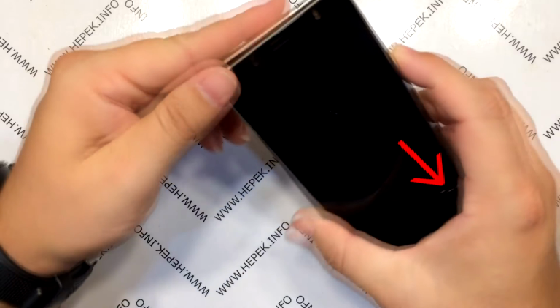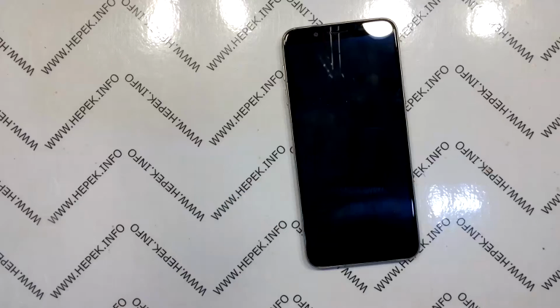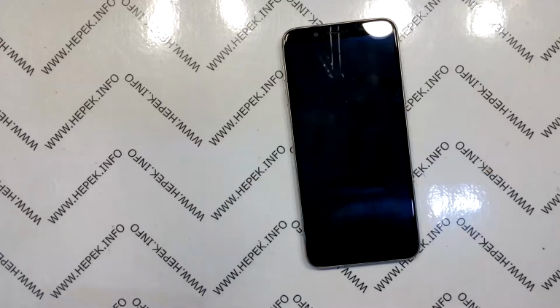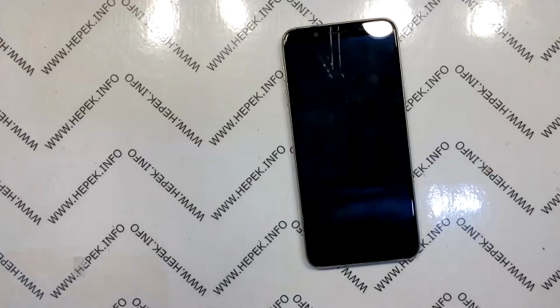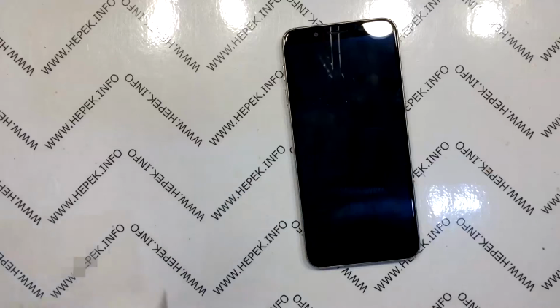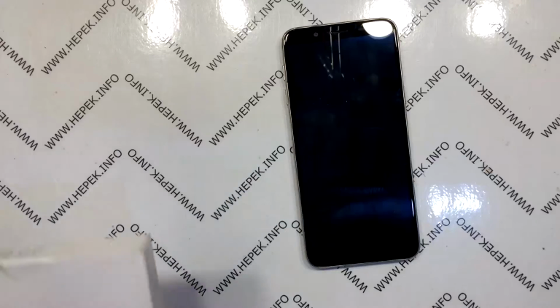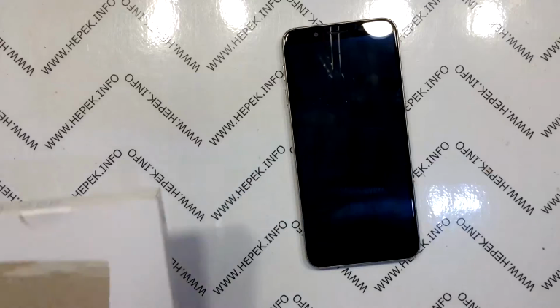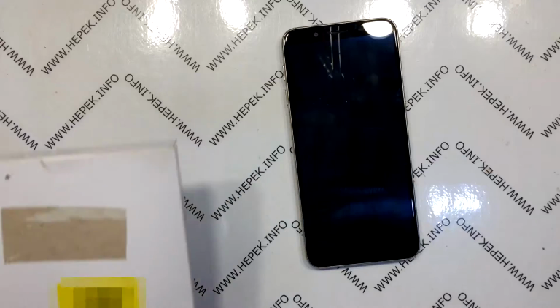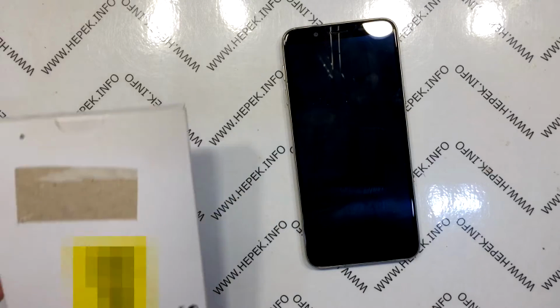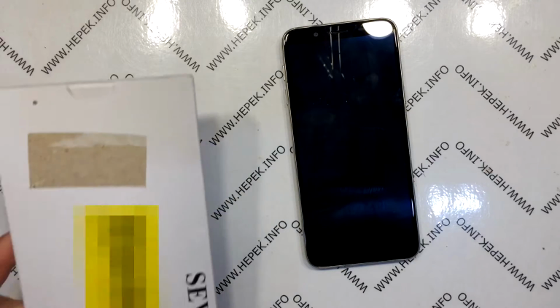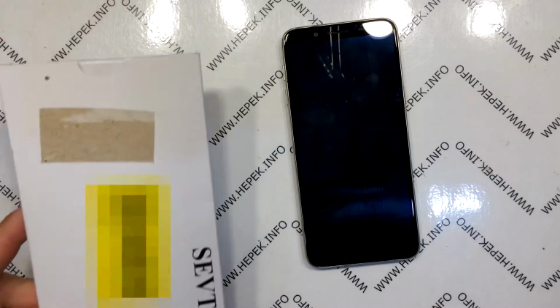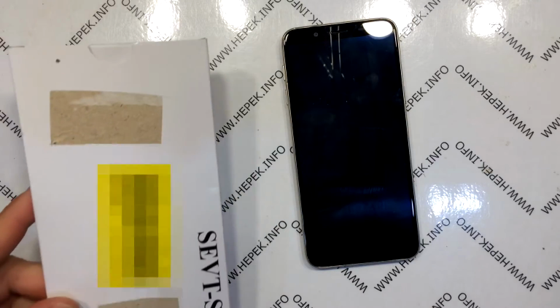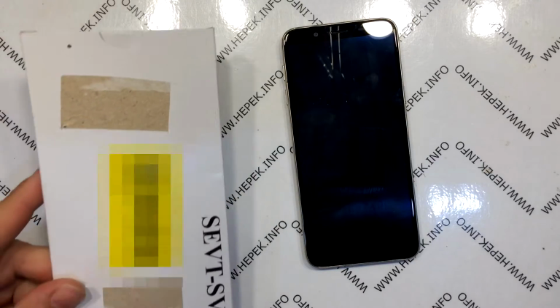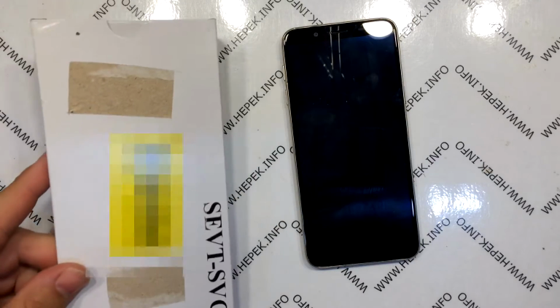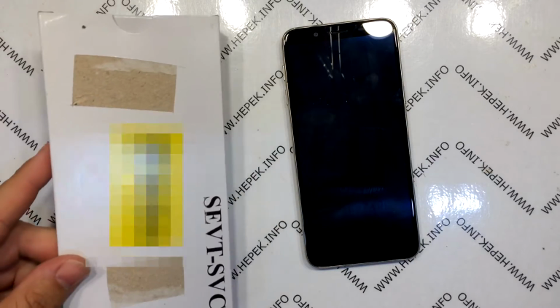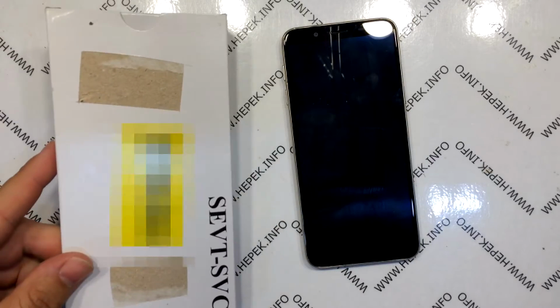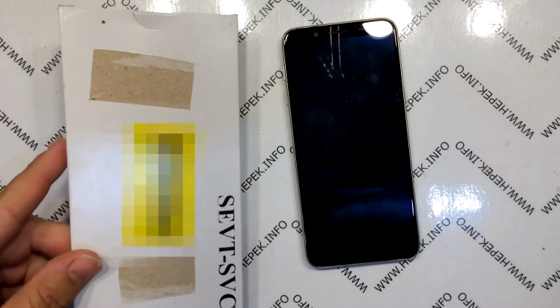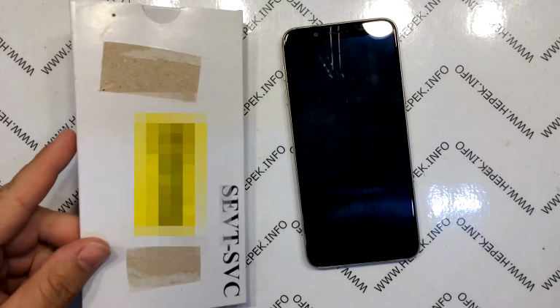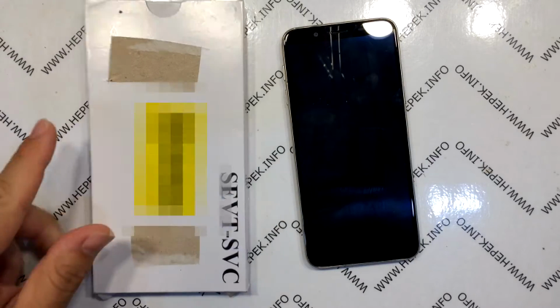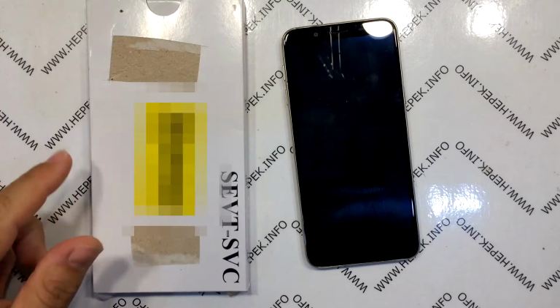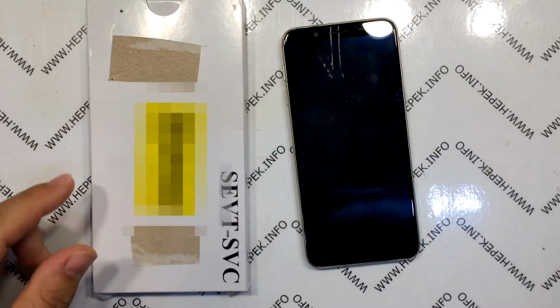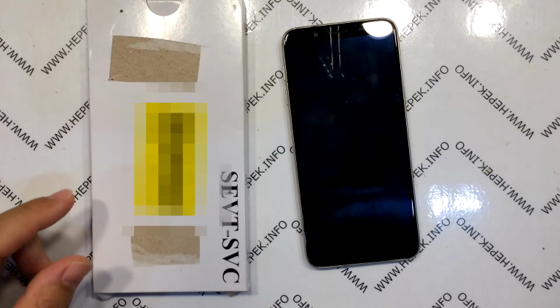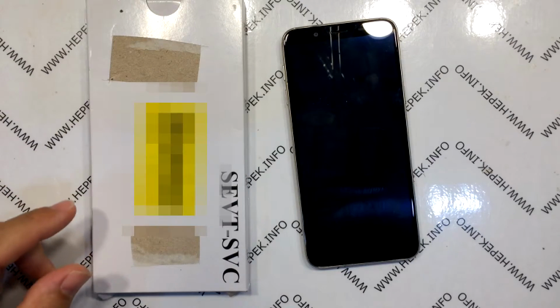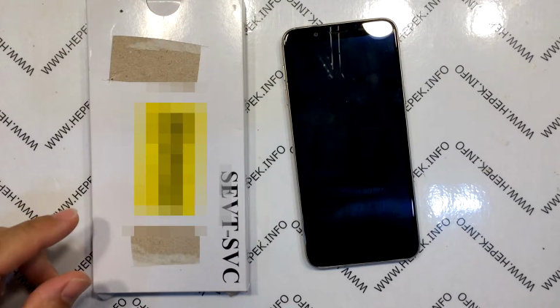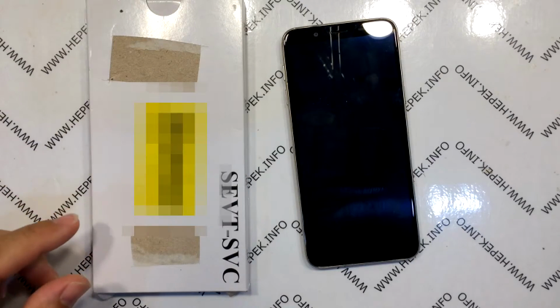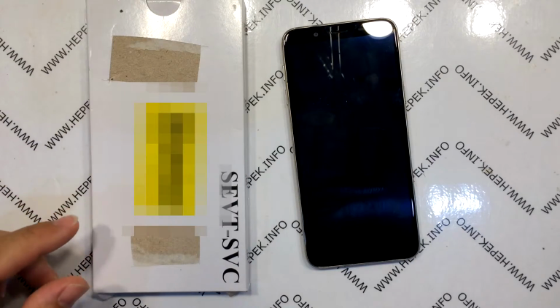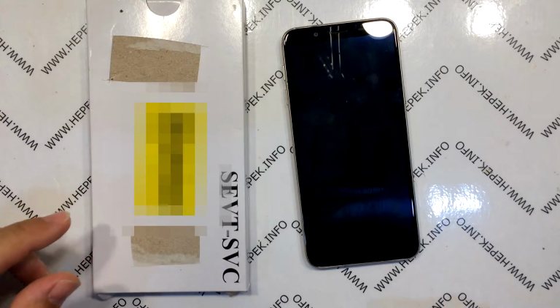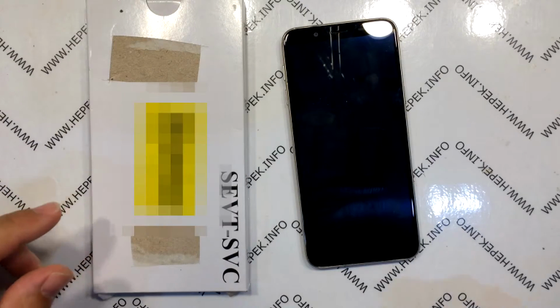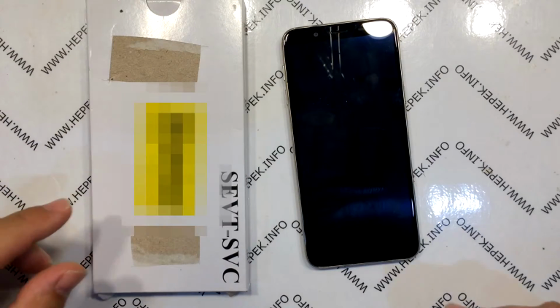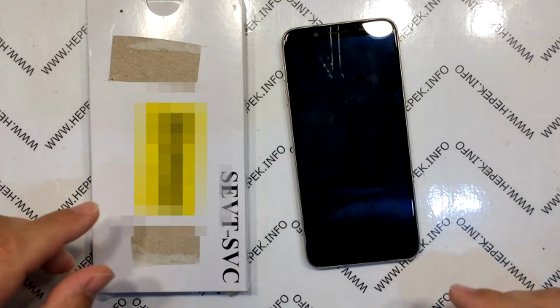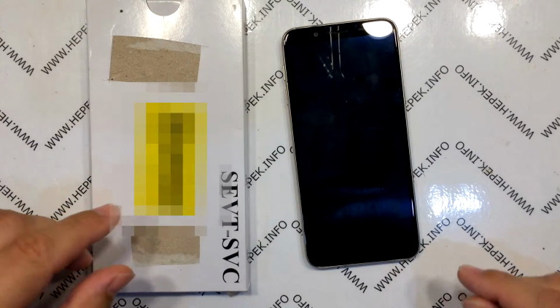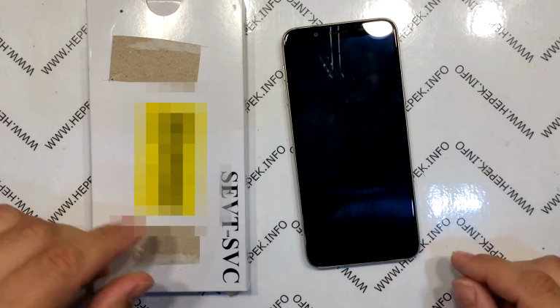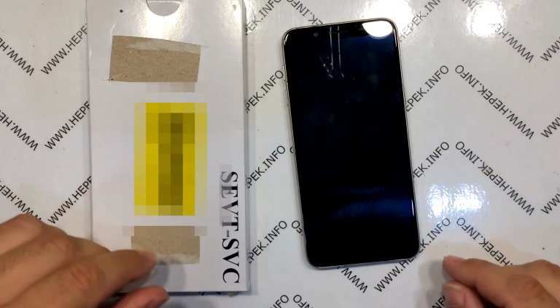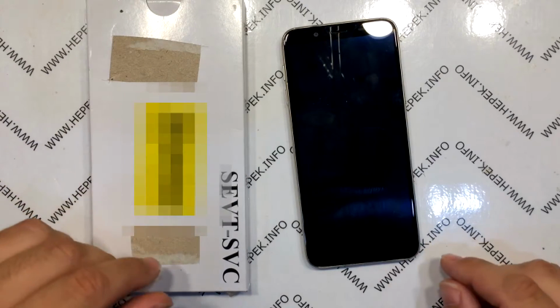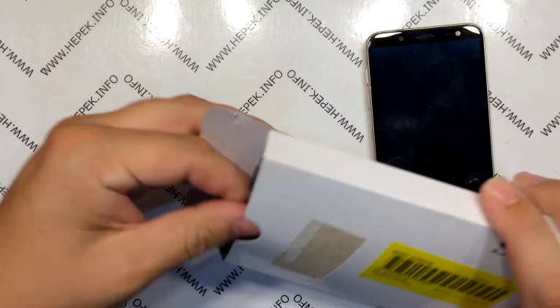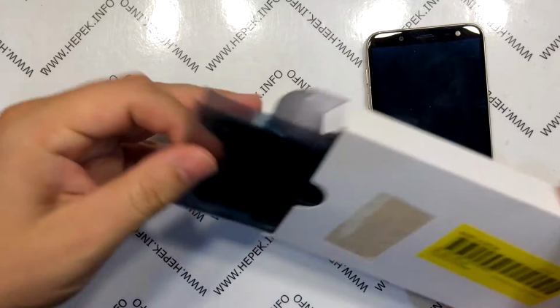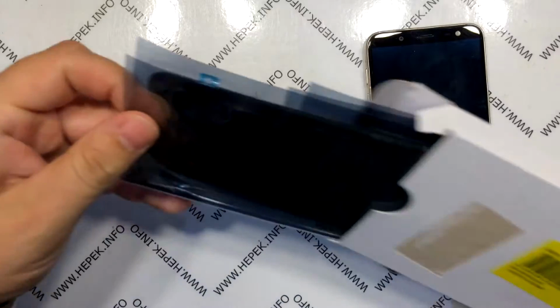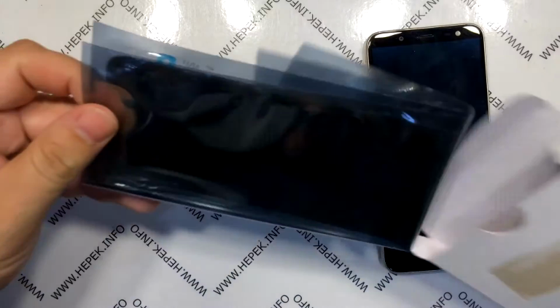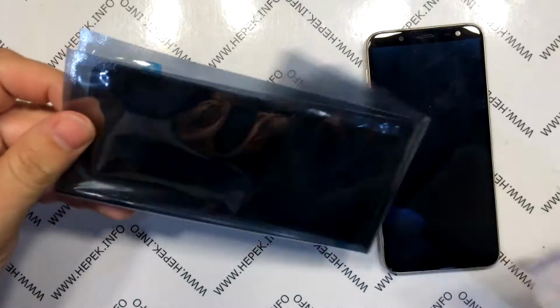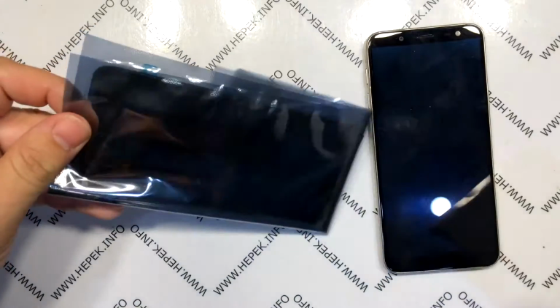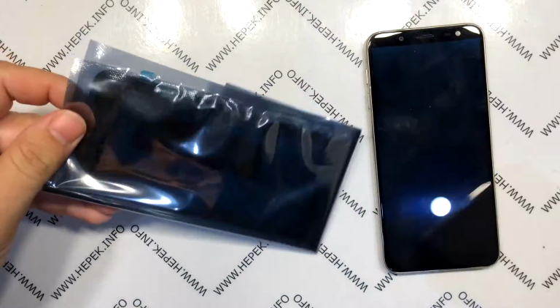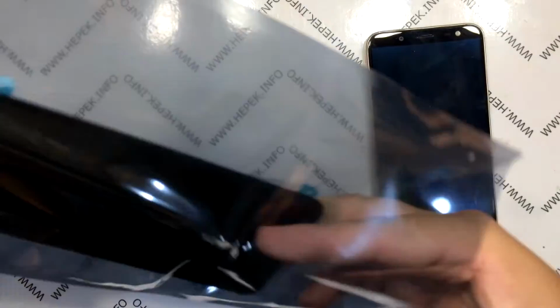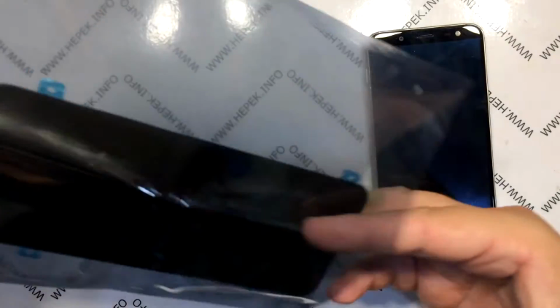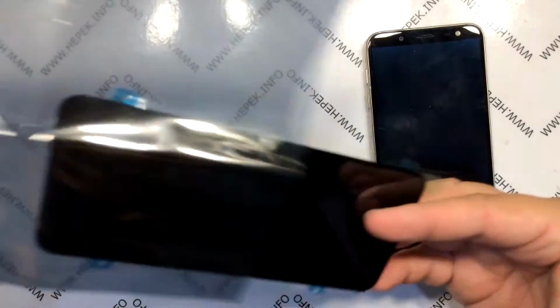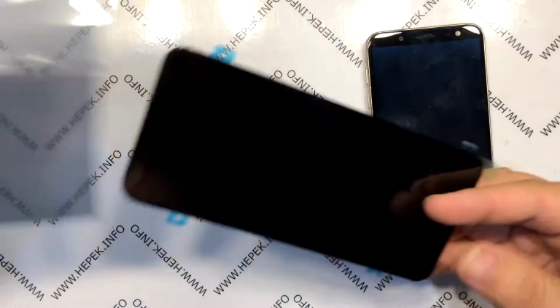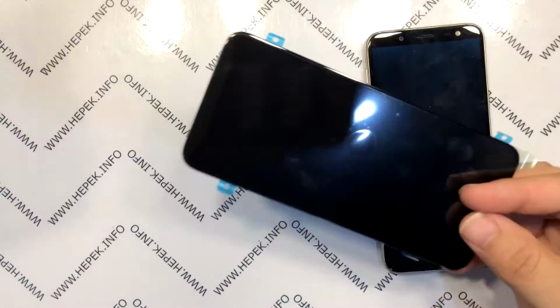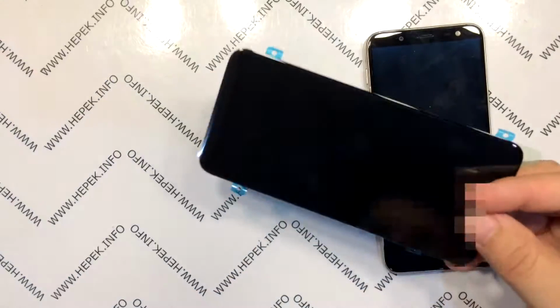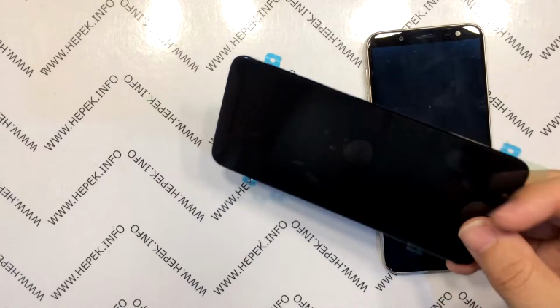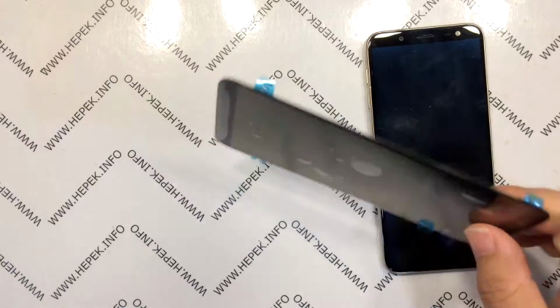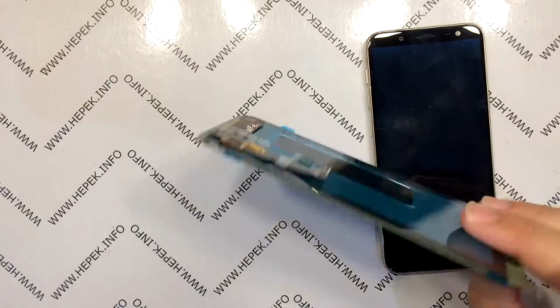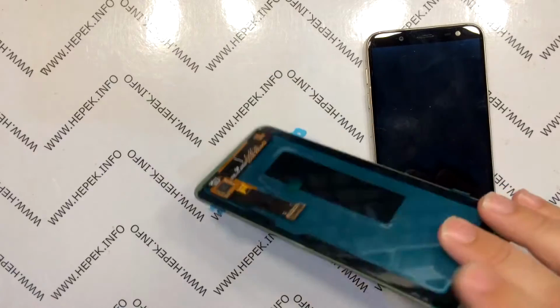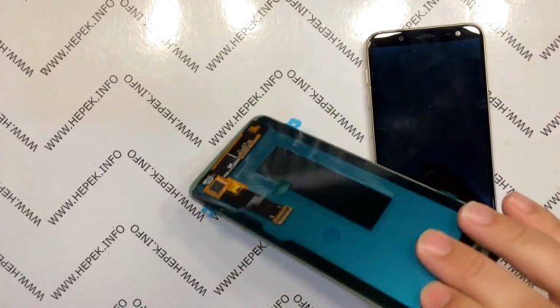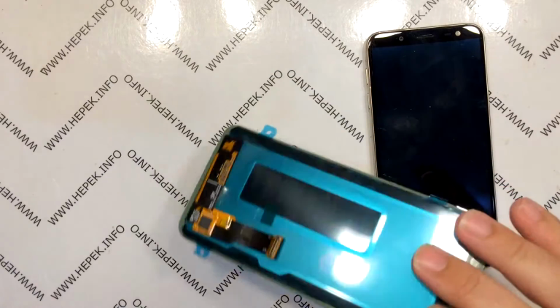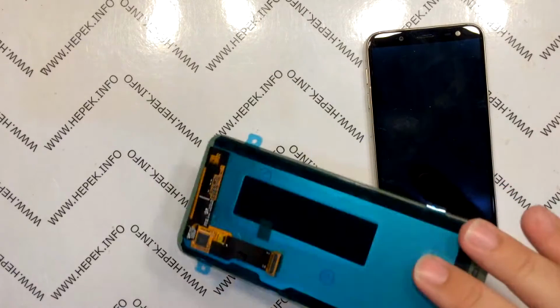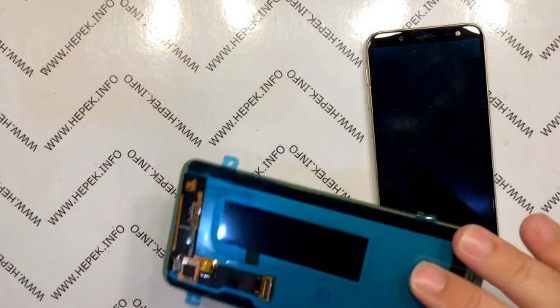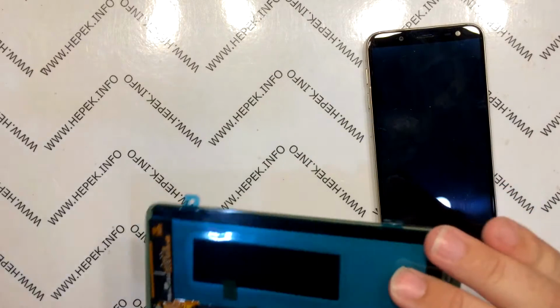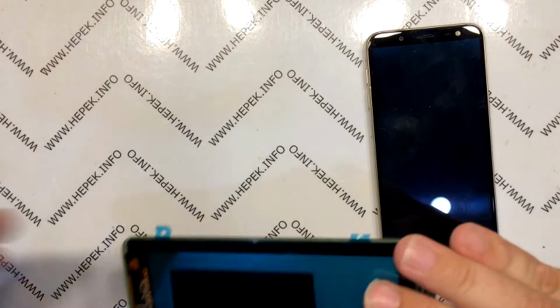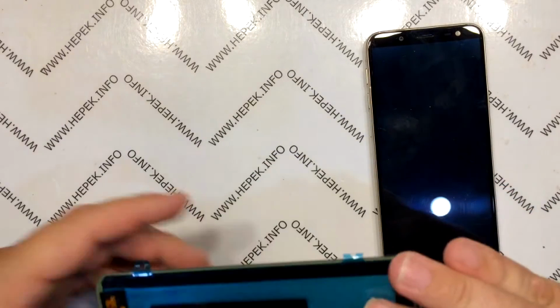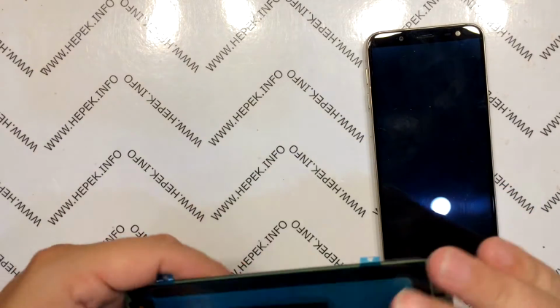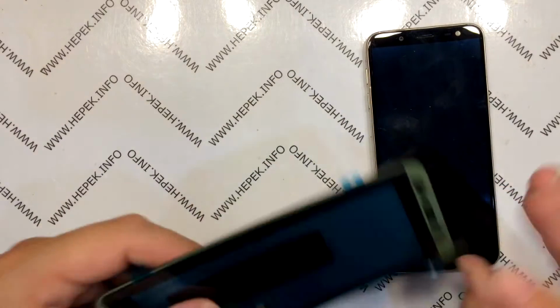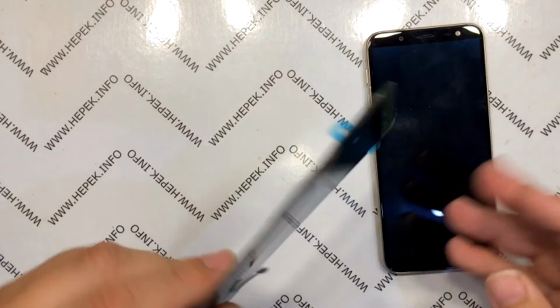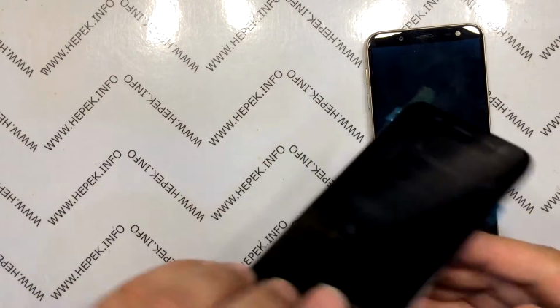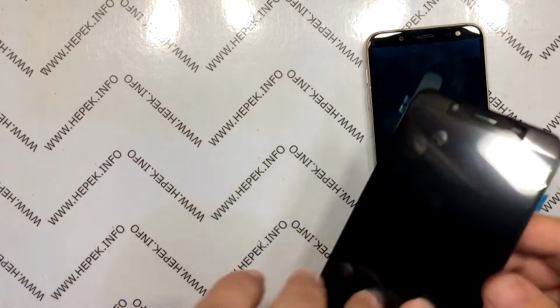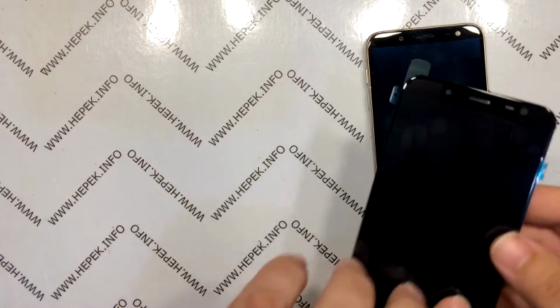I am preparing a new display. I take it out of the package and compare it briefly with the old one.